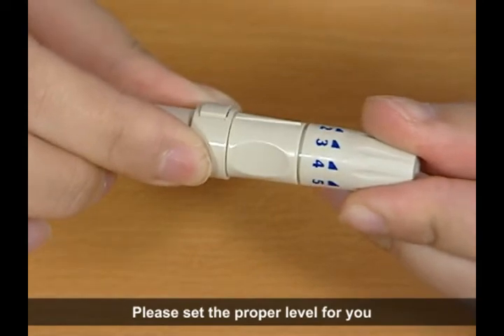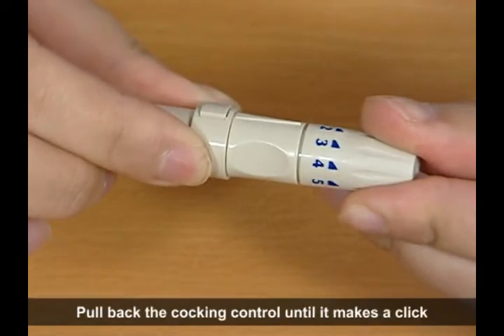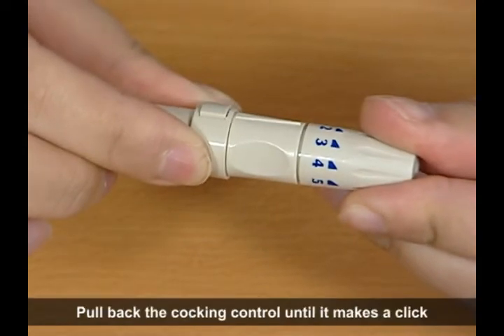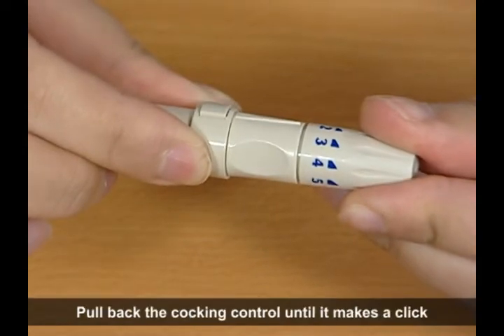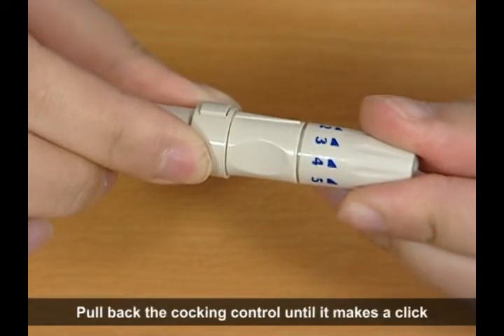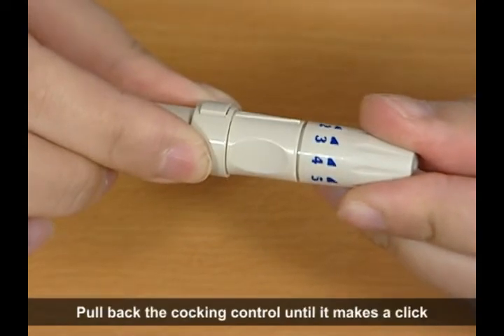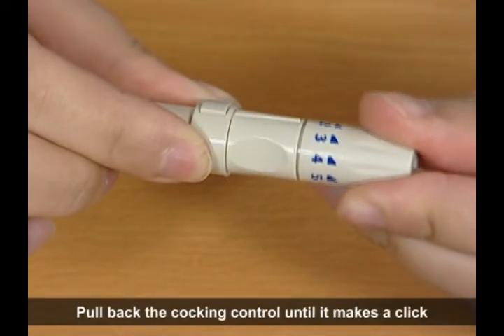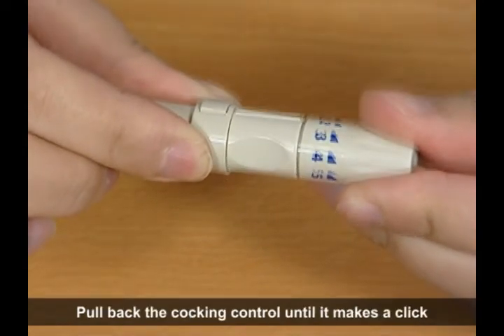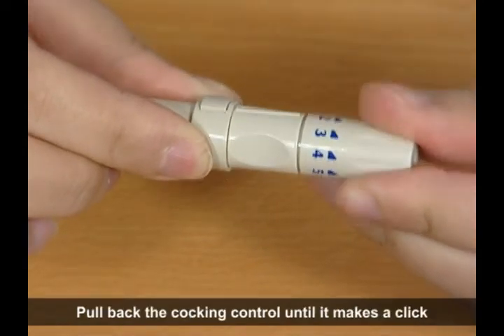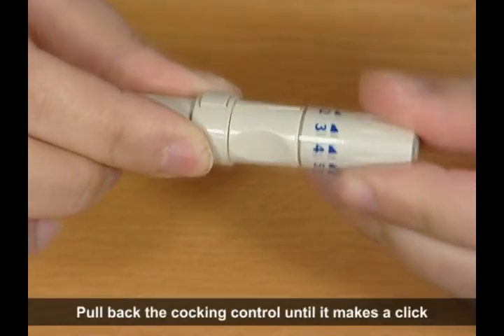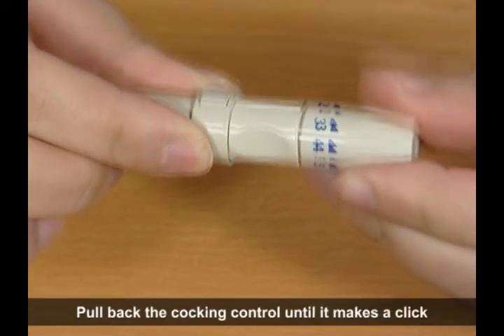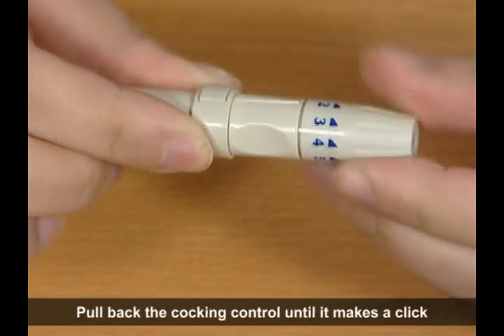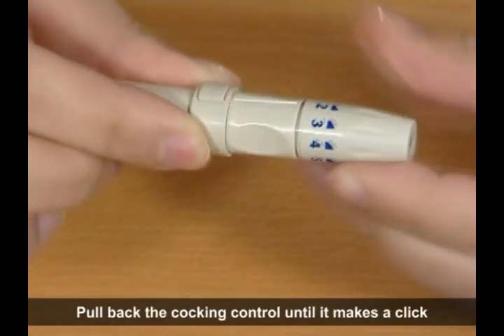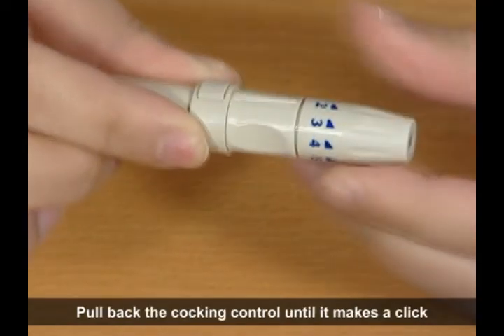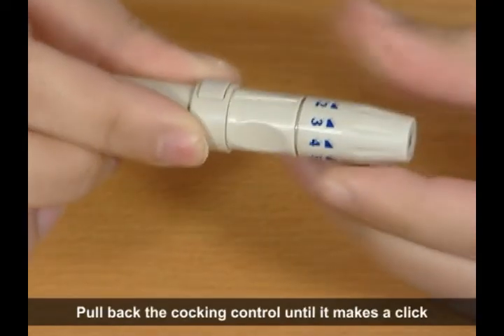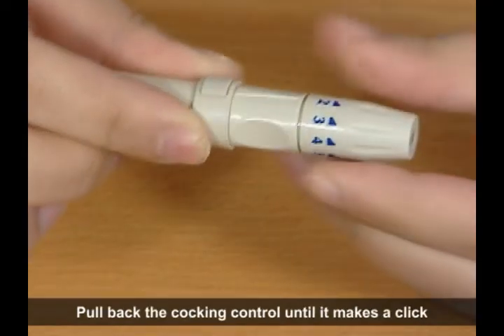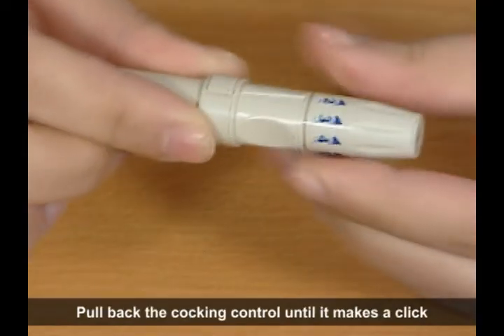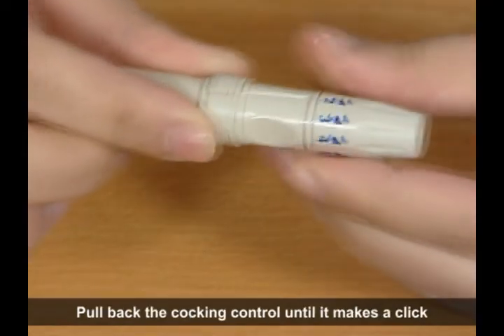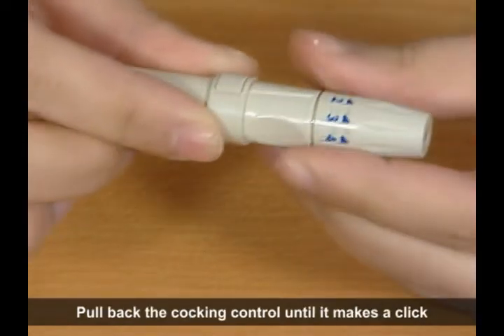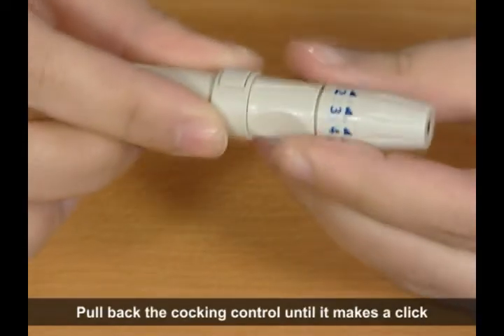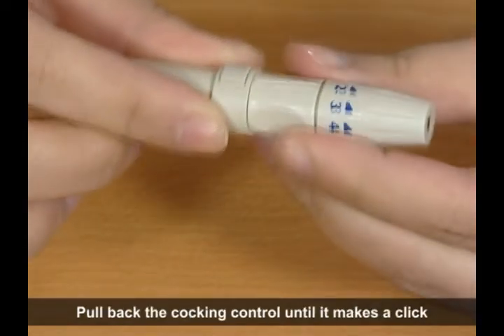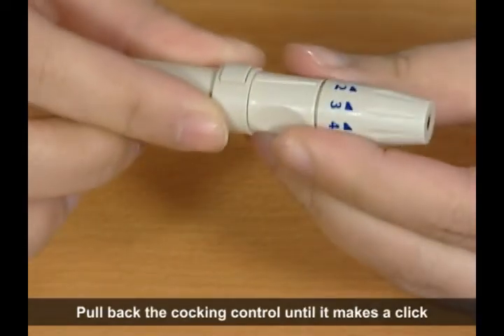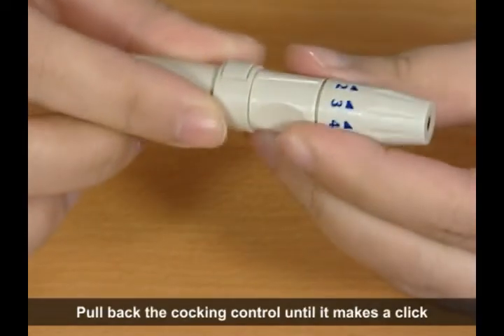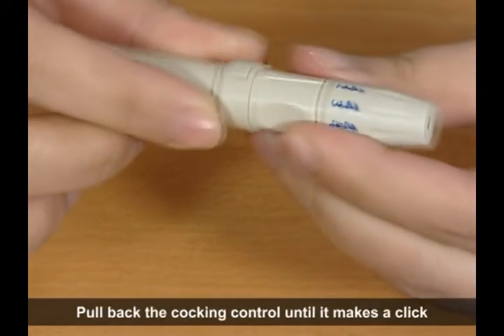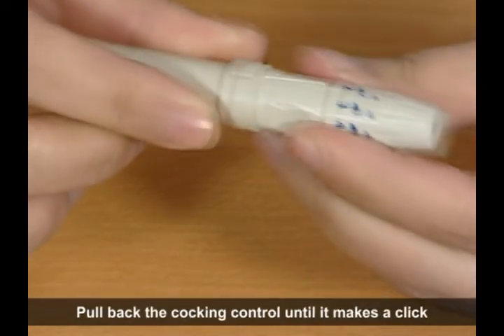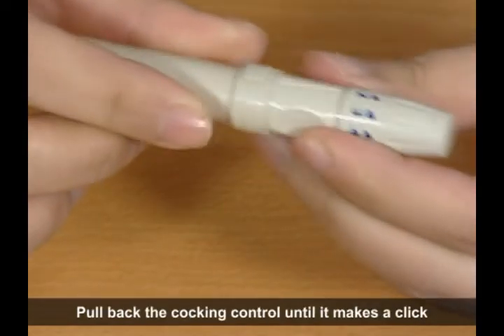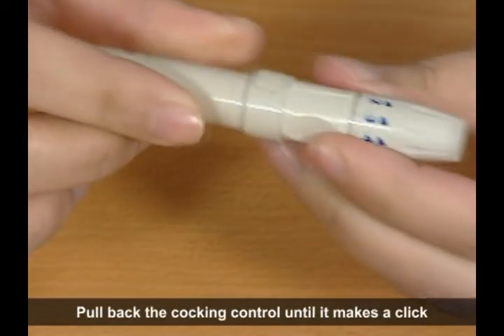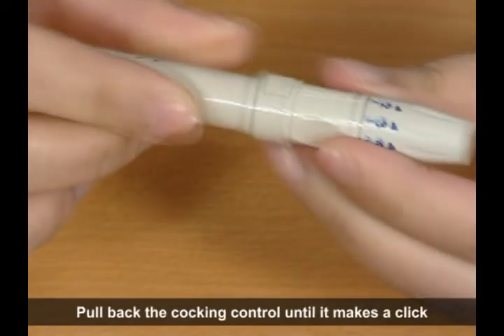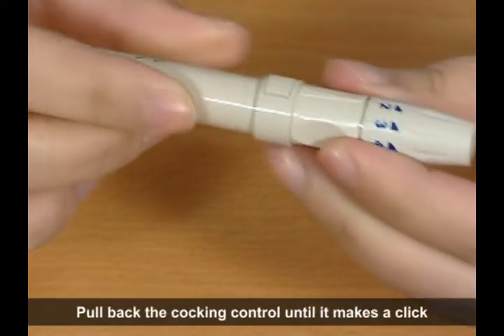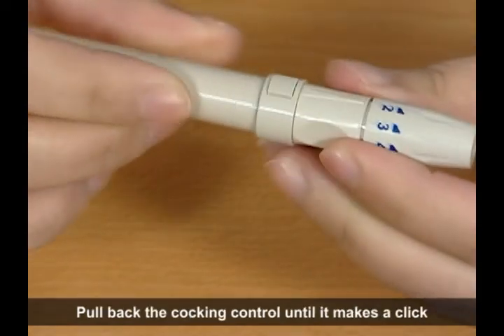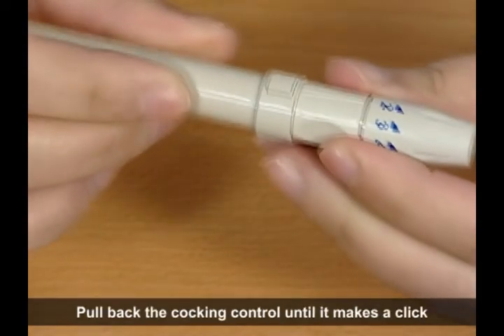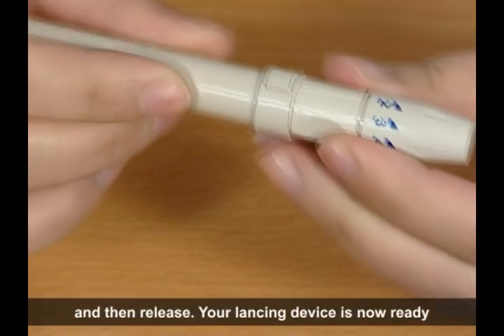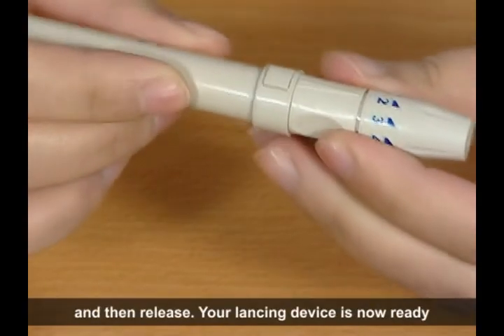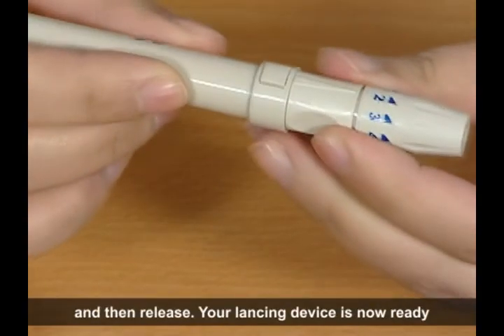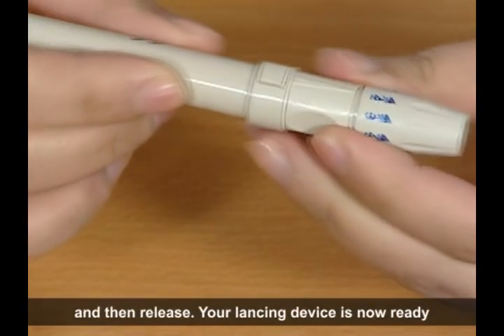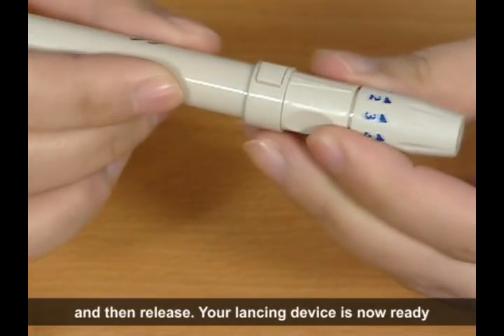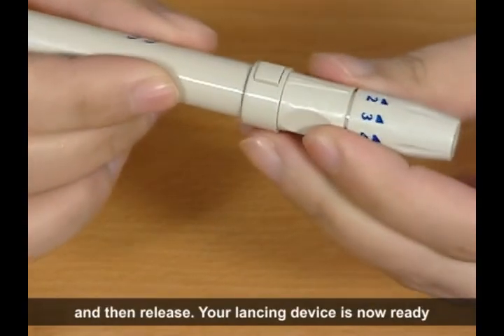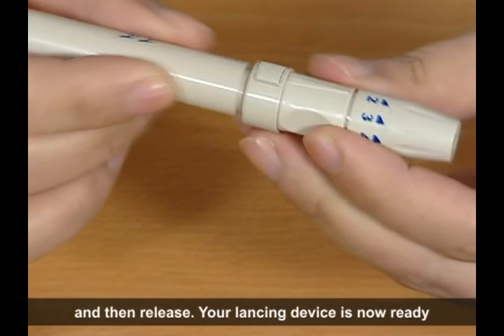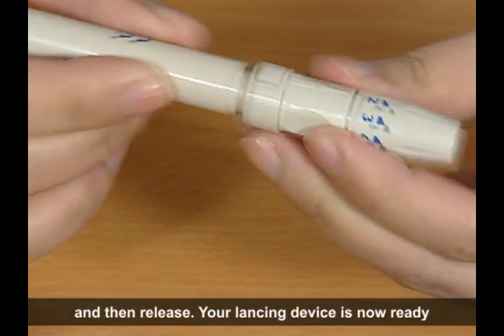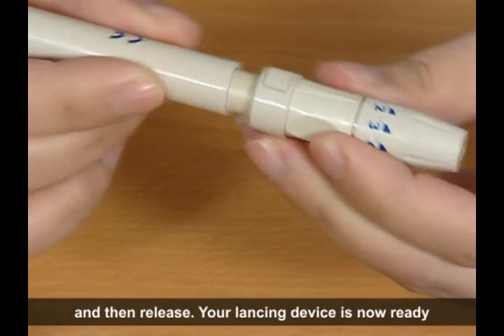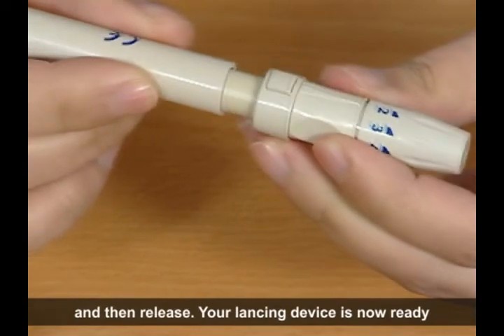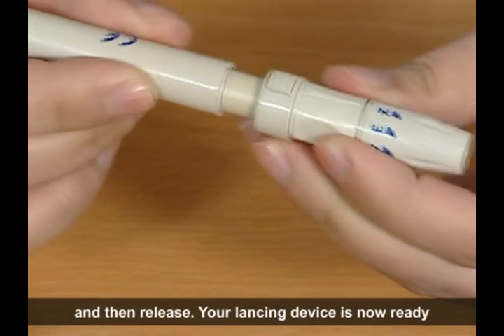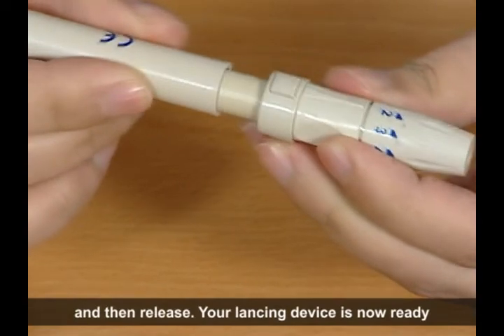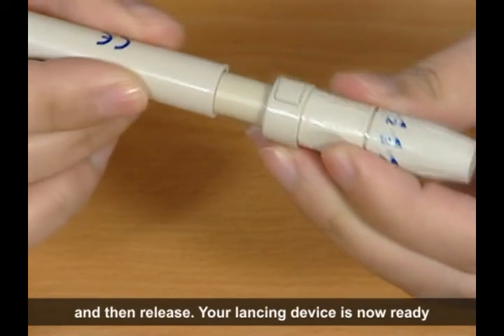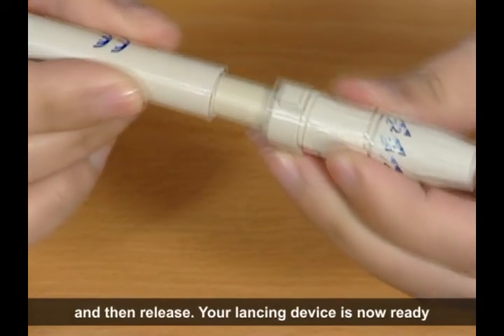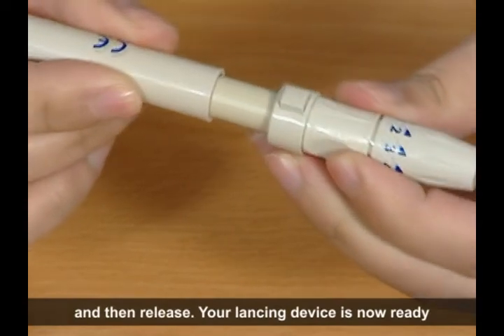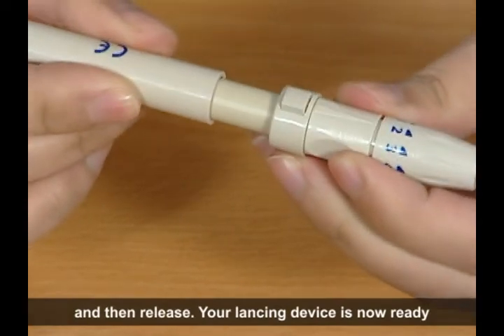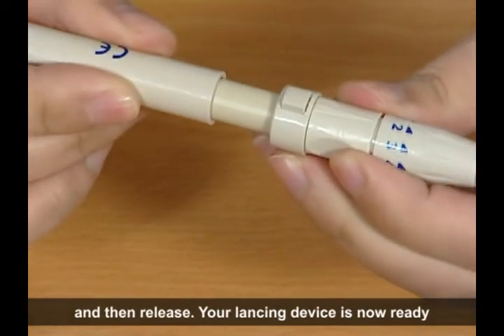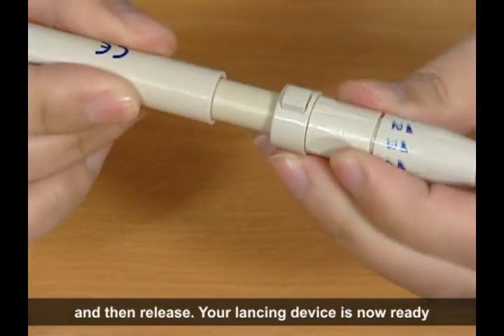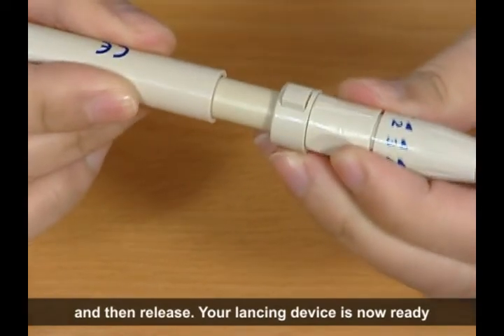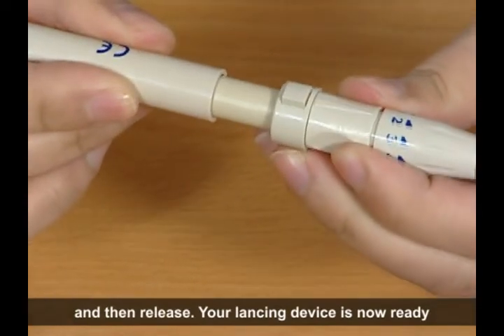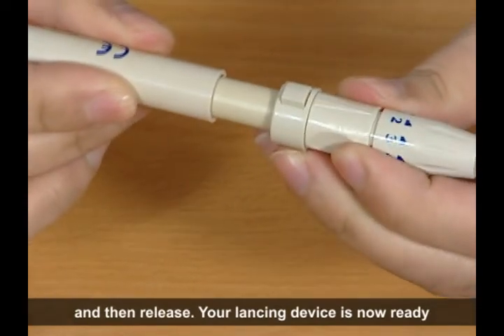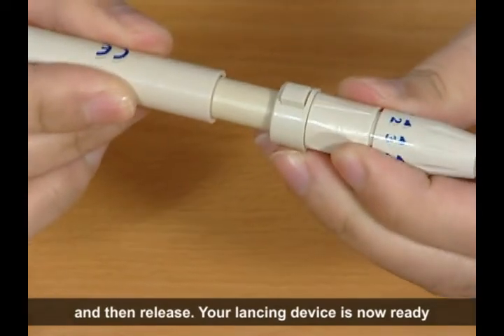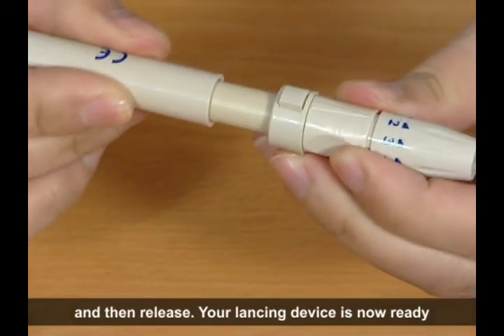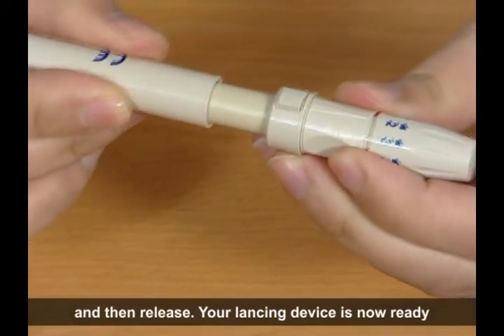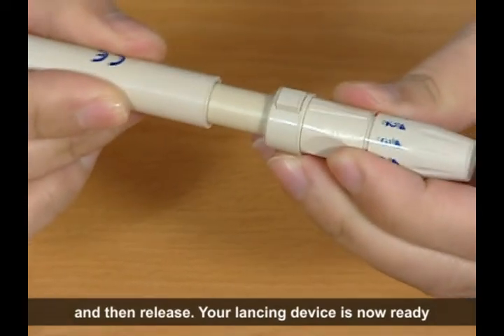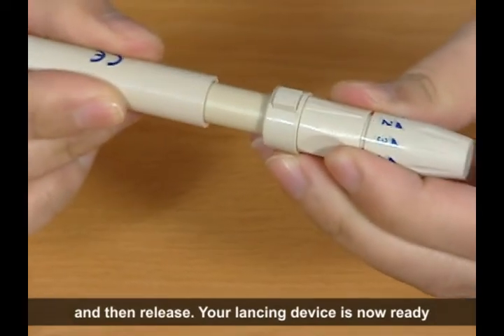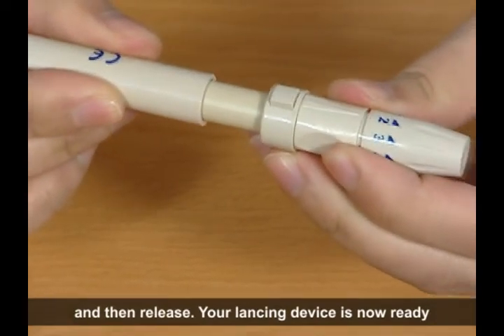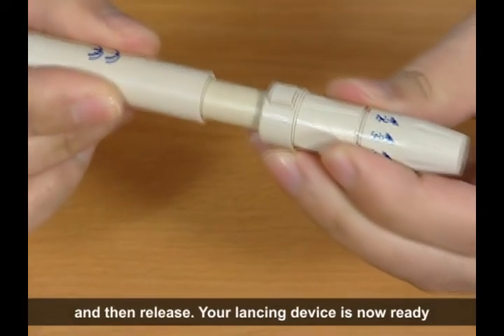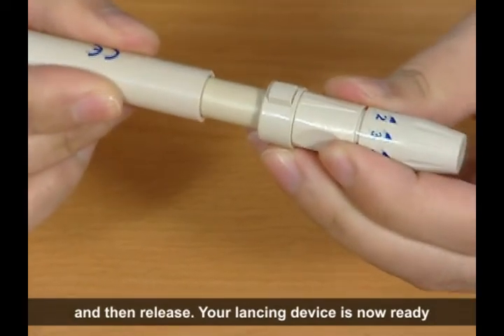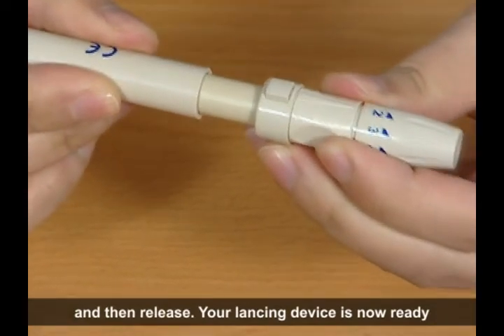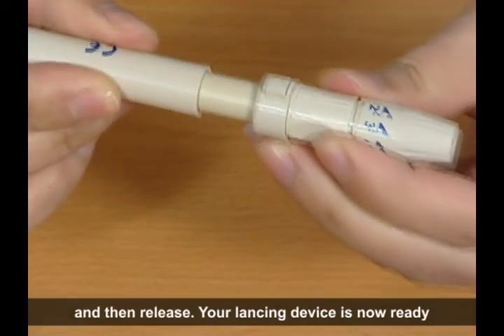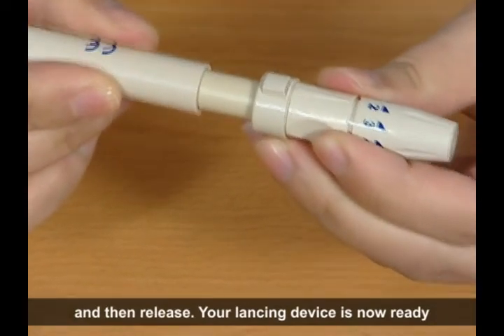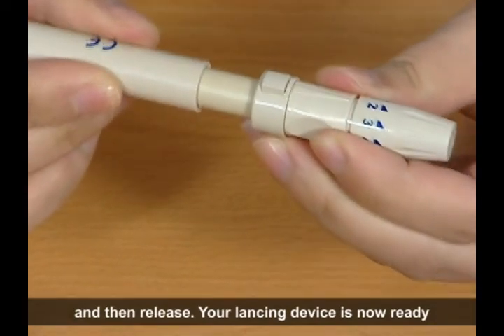Pull back the cocking control until it makes a click and then release. Your lancing device is now ready.